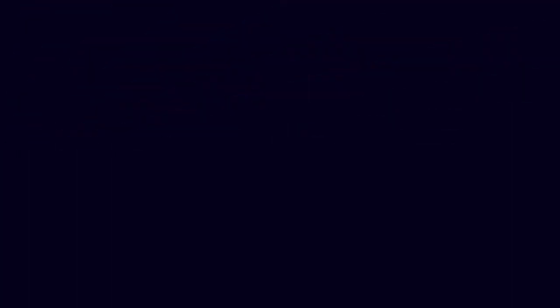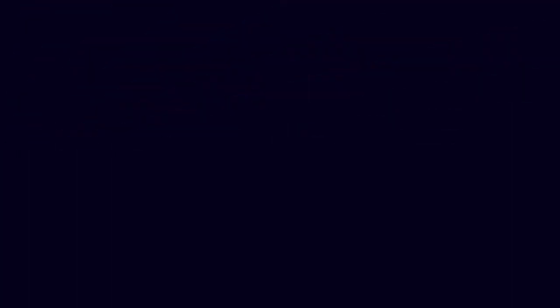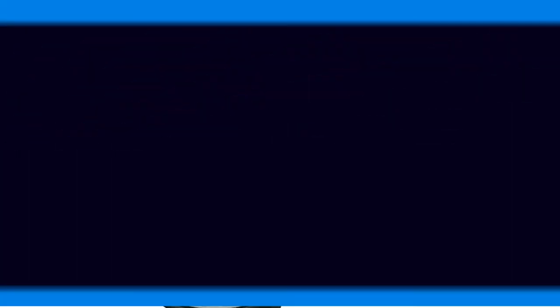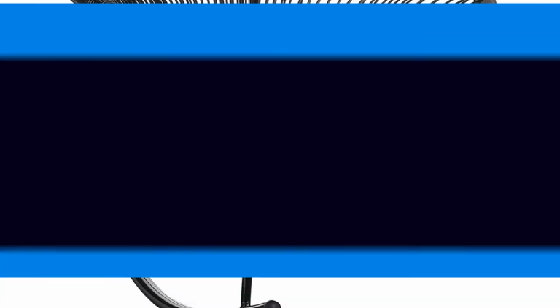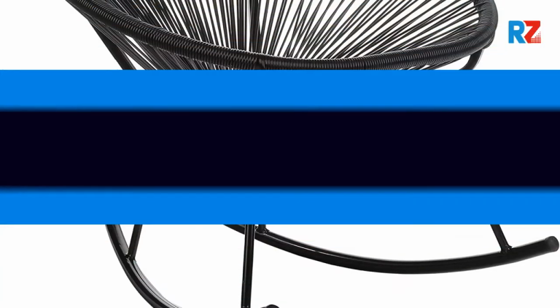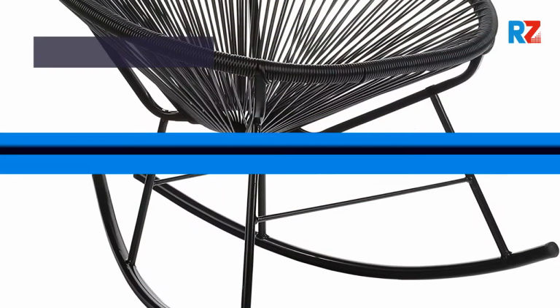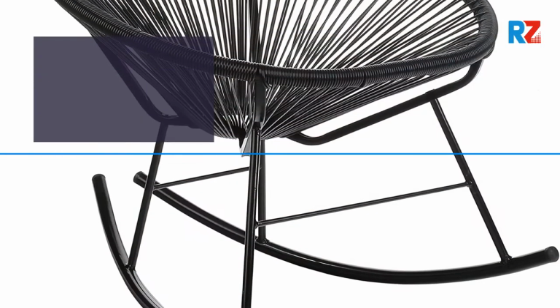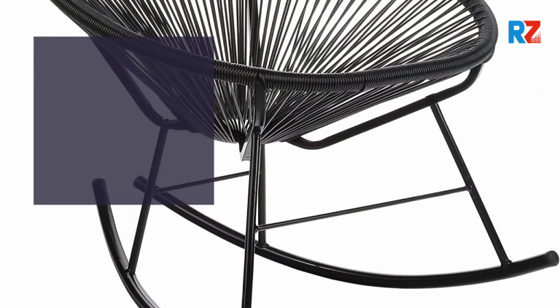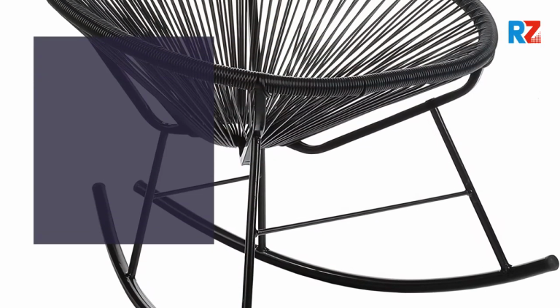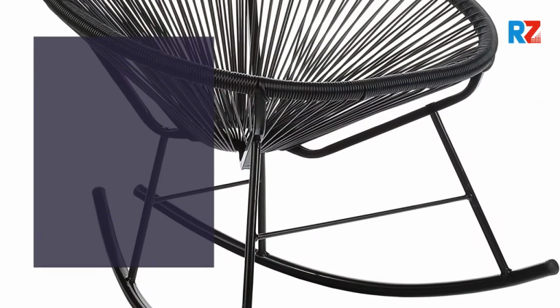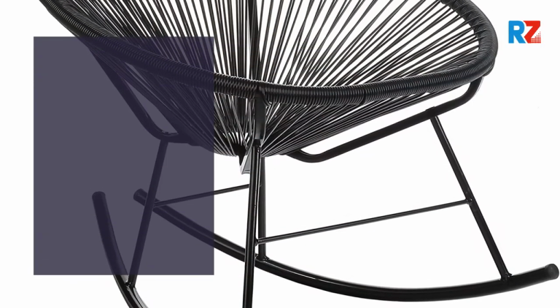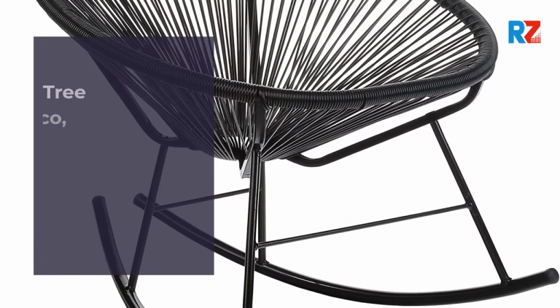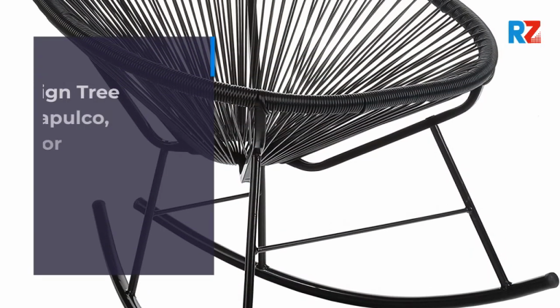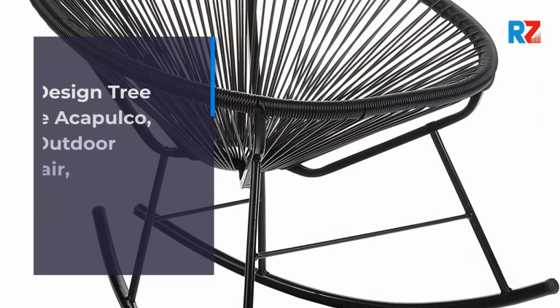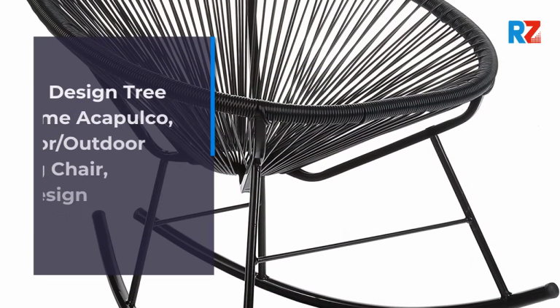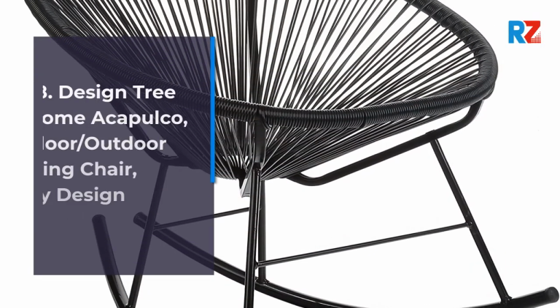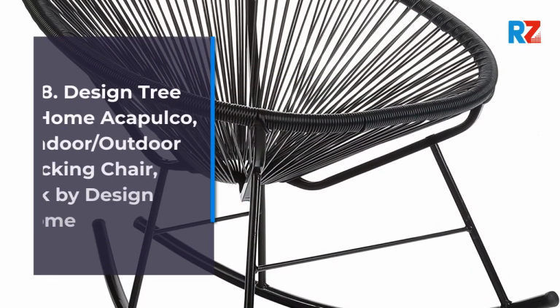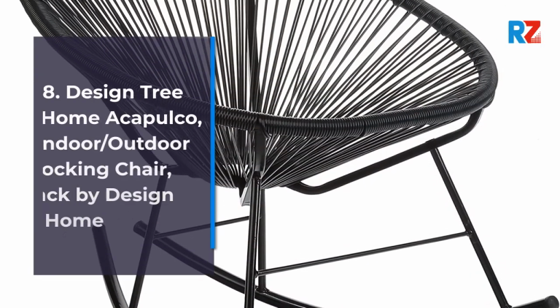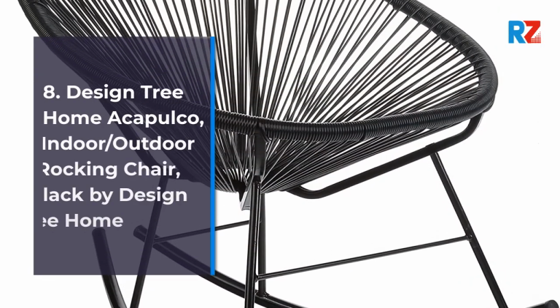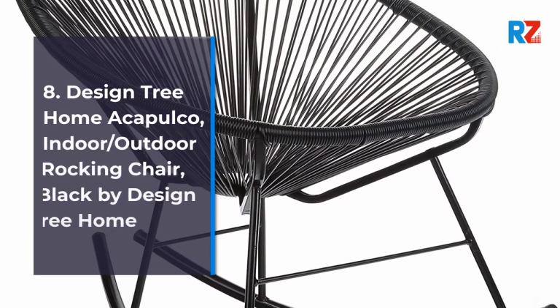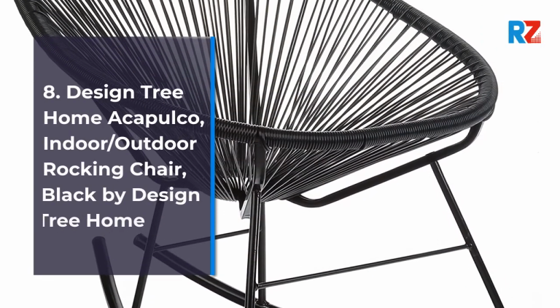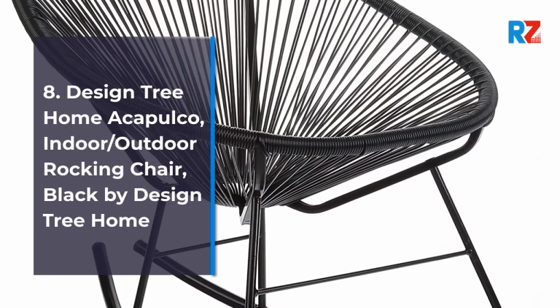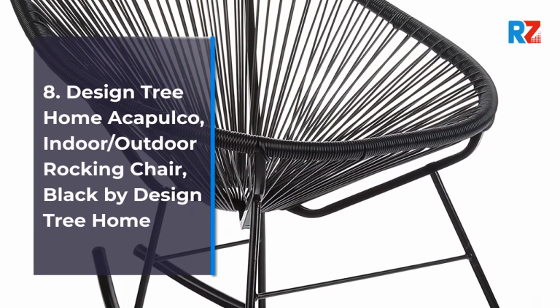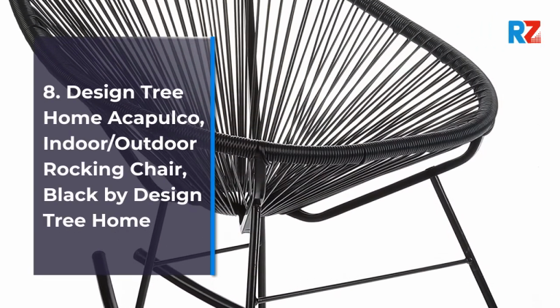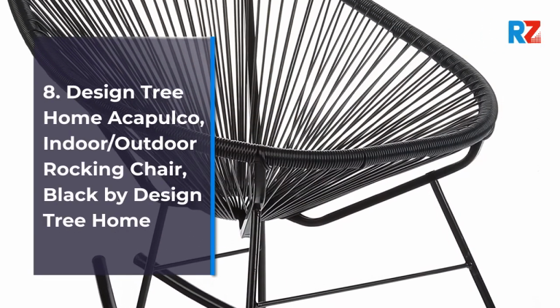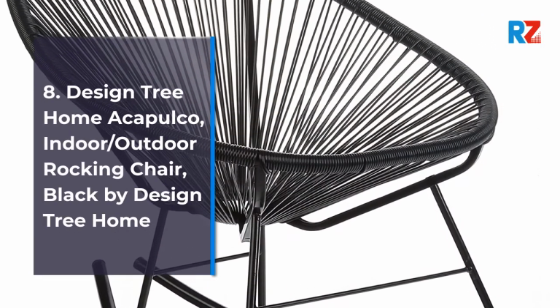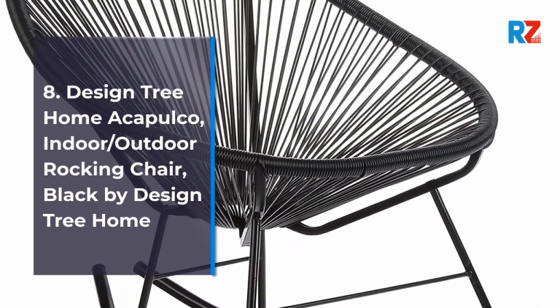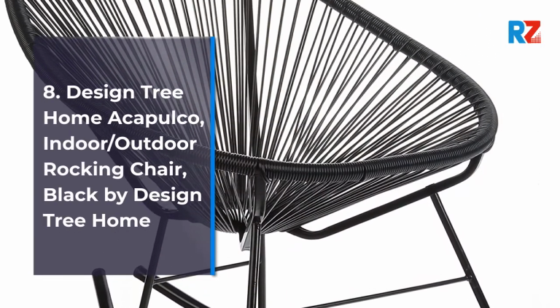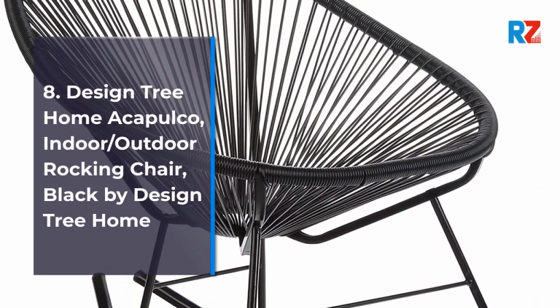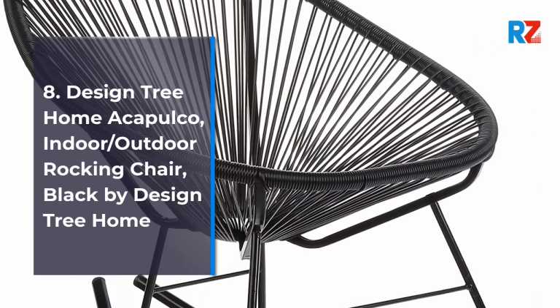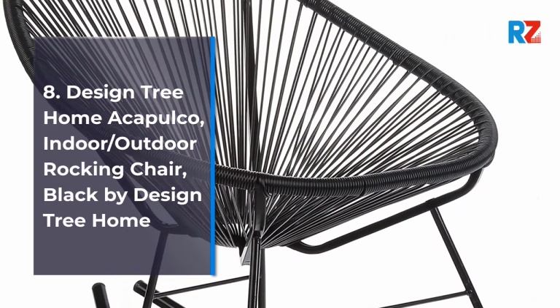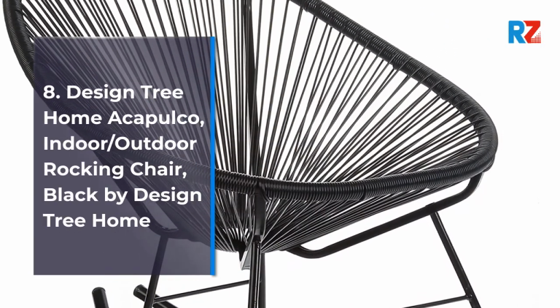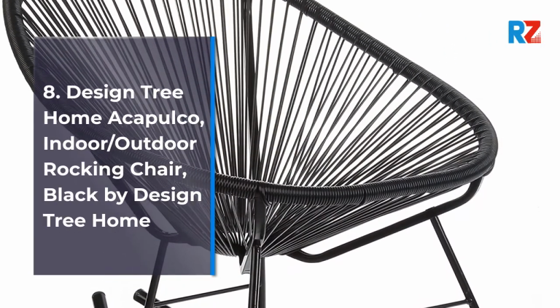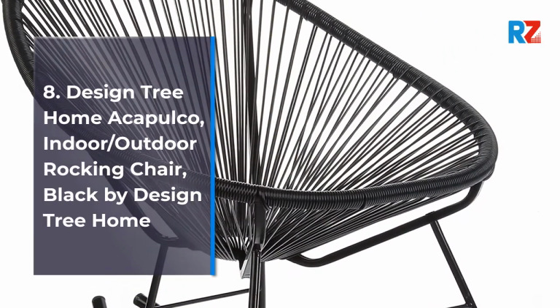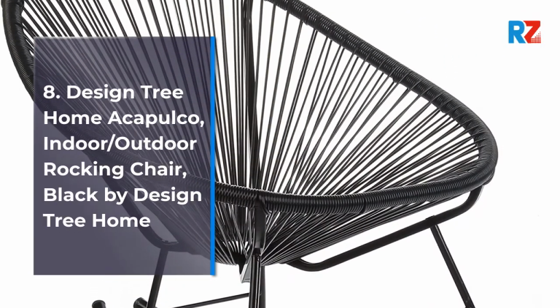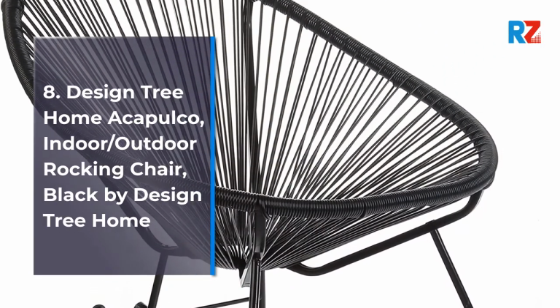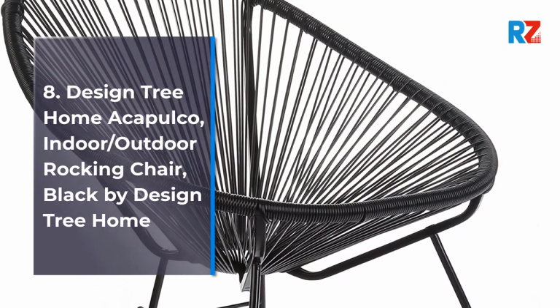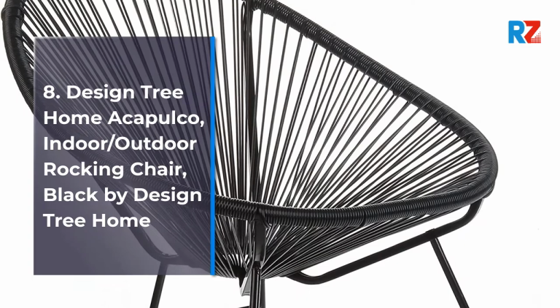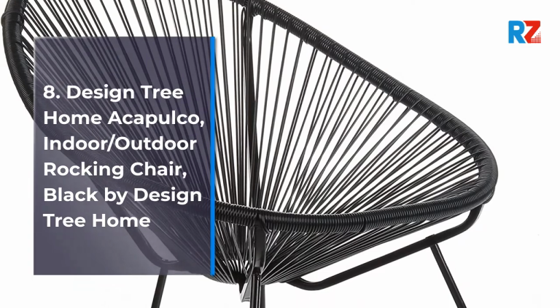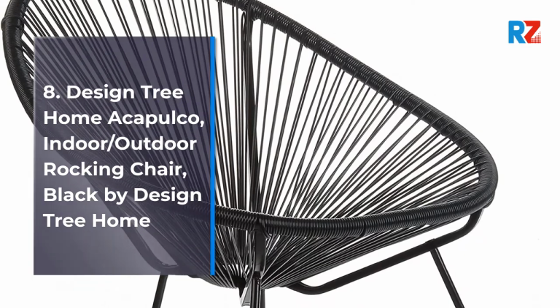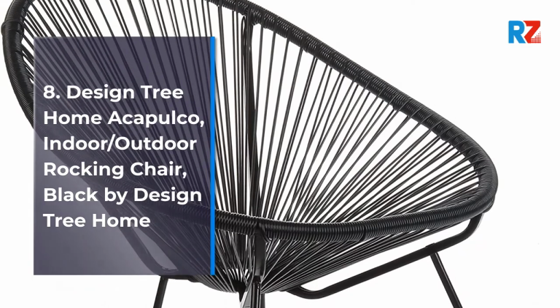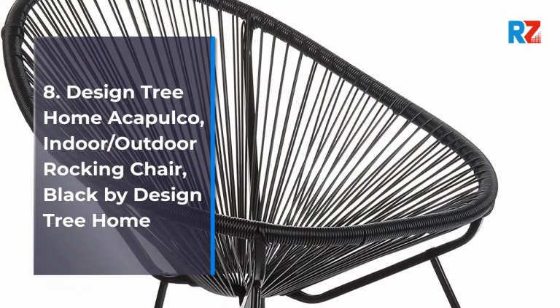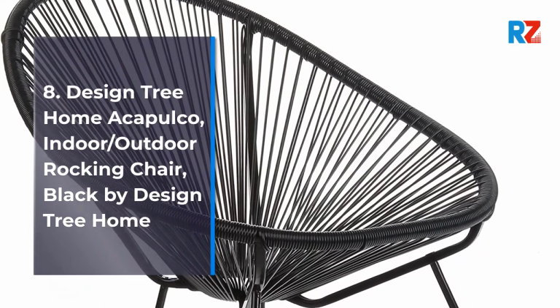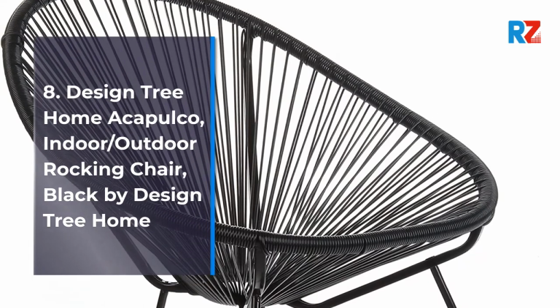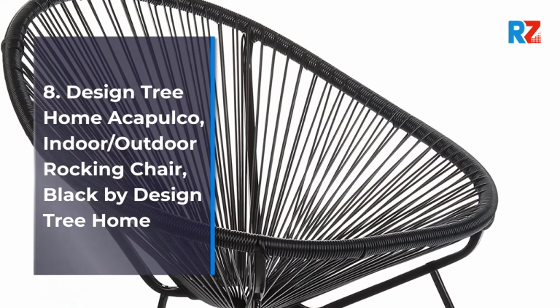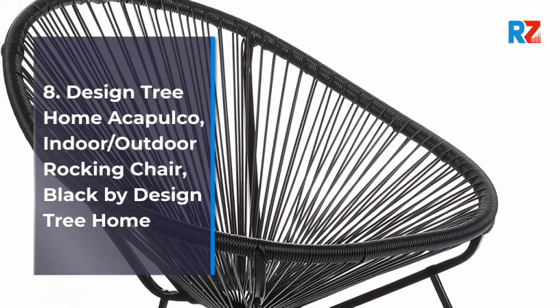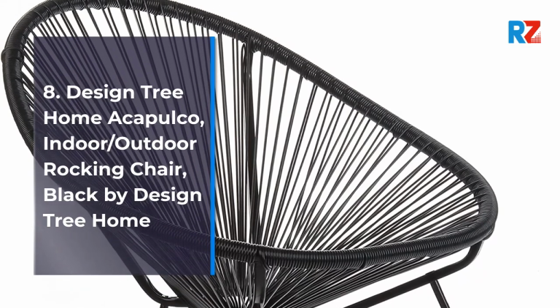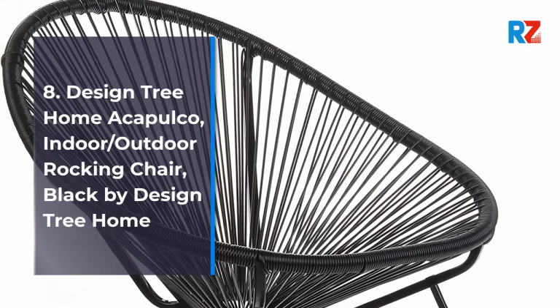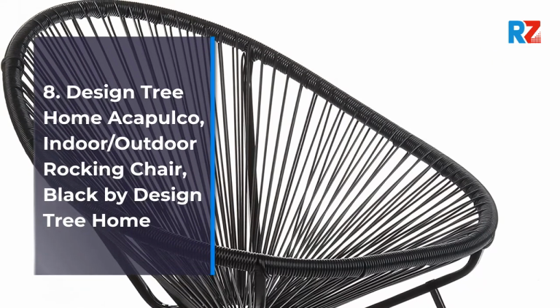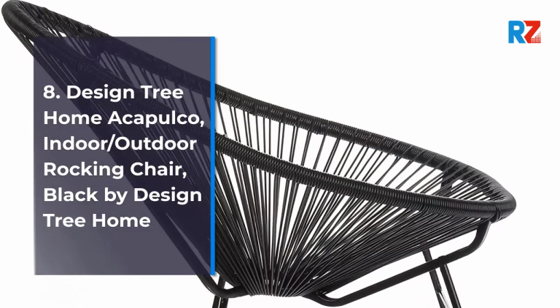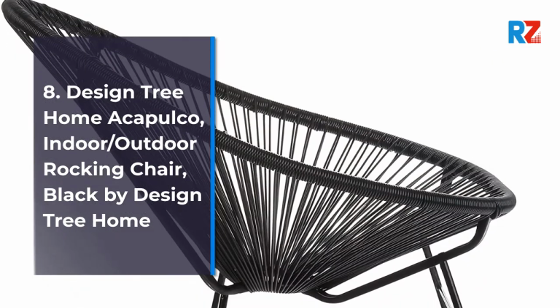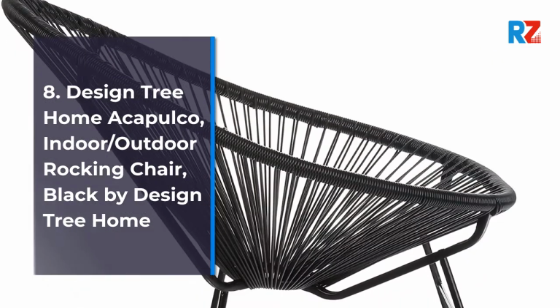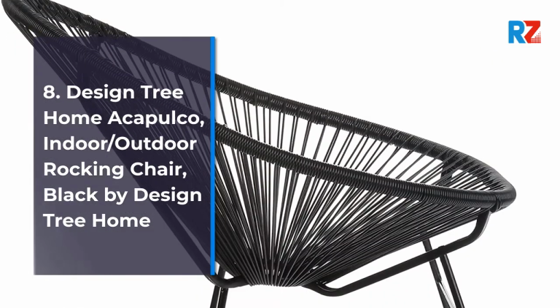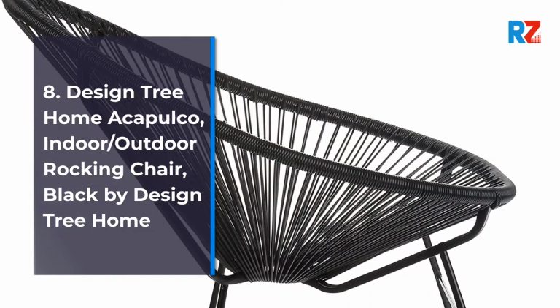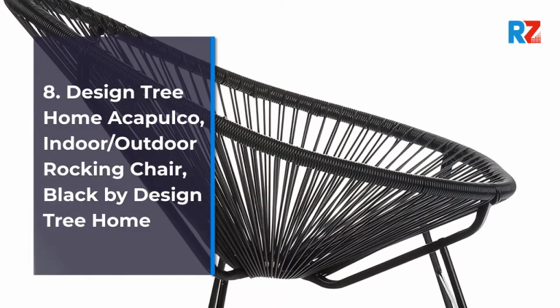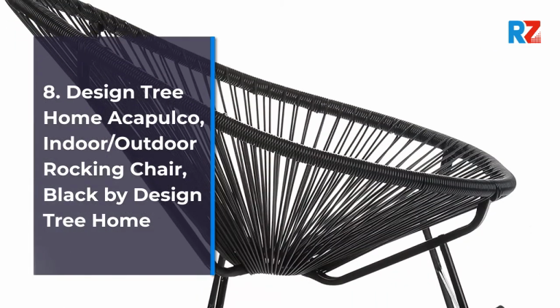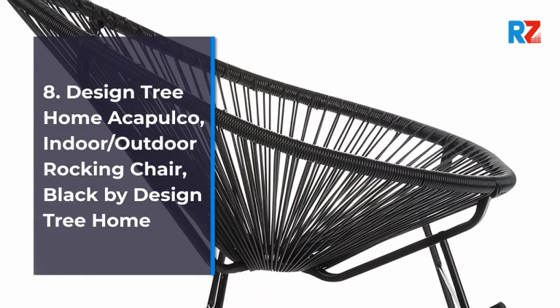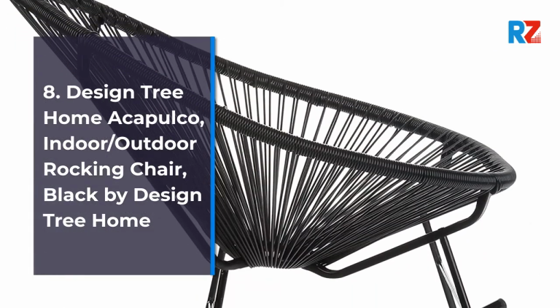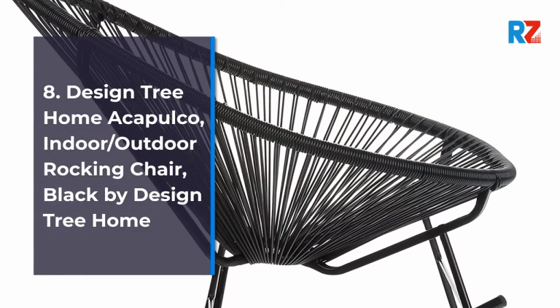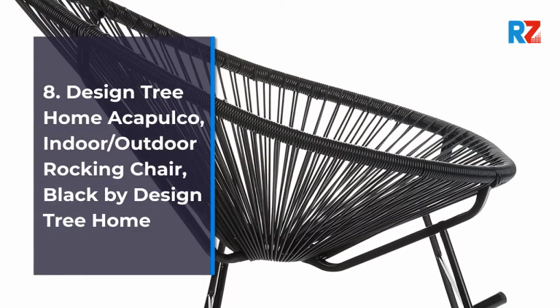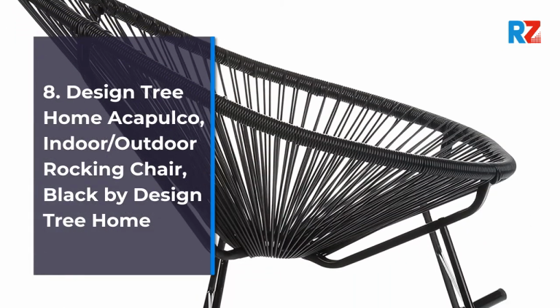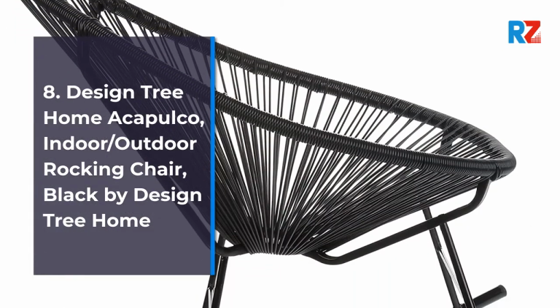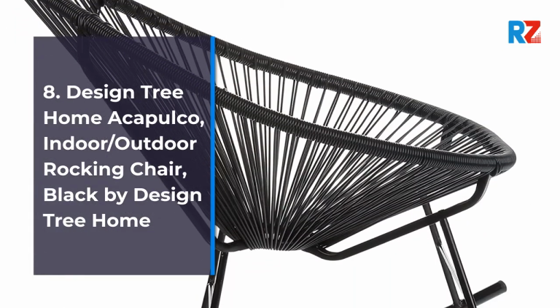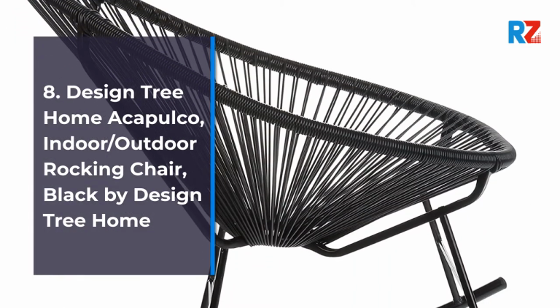8. Design Tree Home Acapulco Indoor/Outdoor Rocking Chair, Black by Design Tree Home.